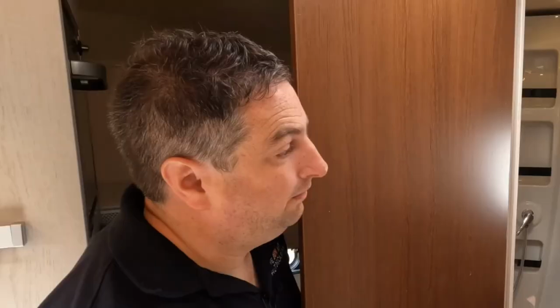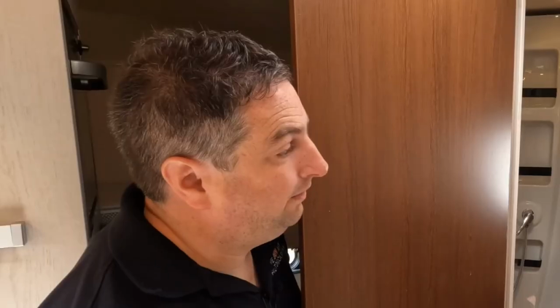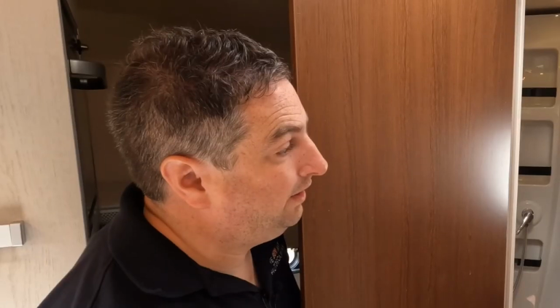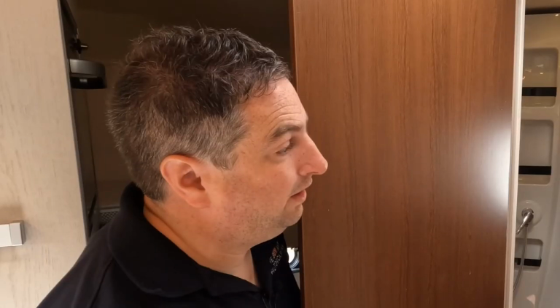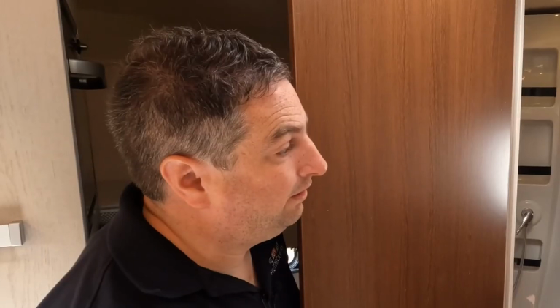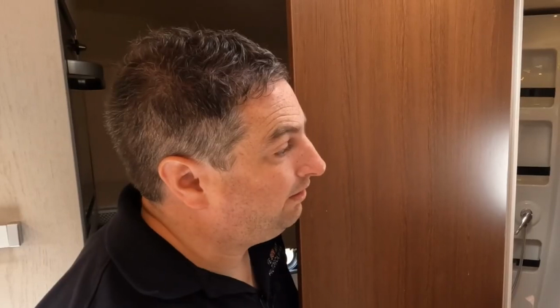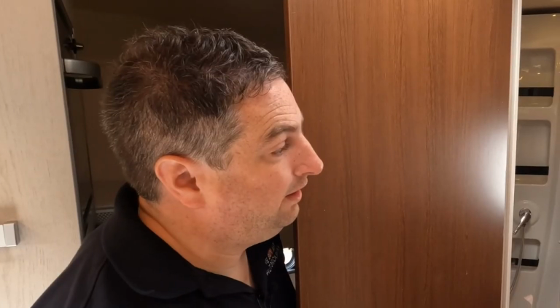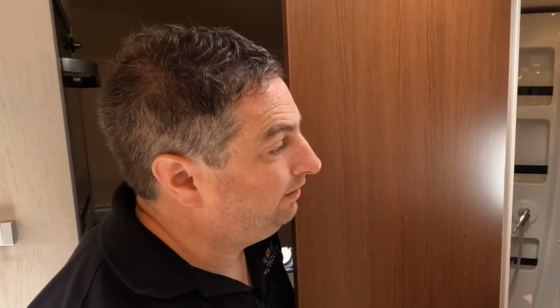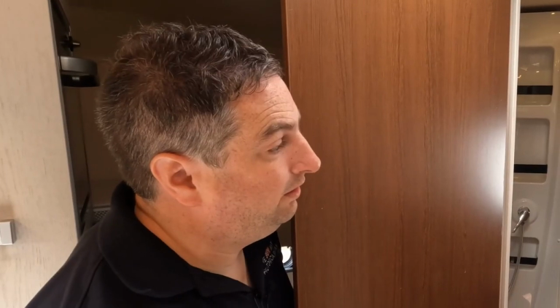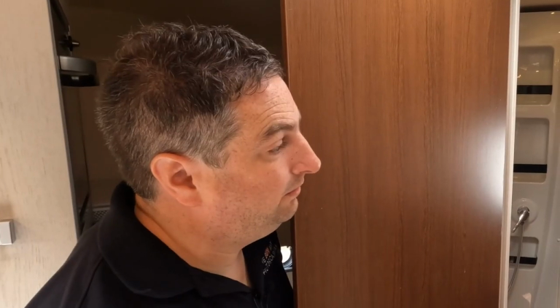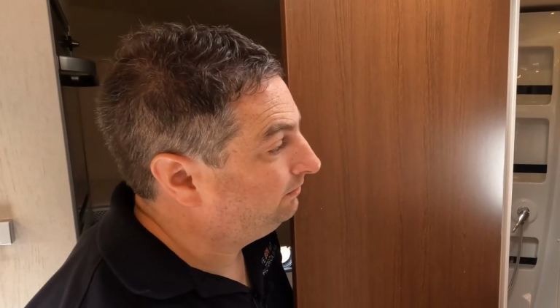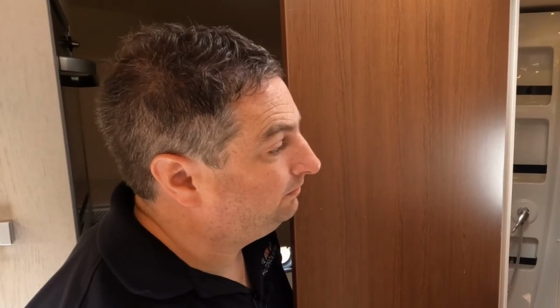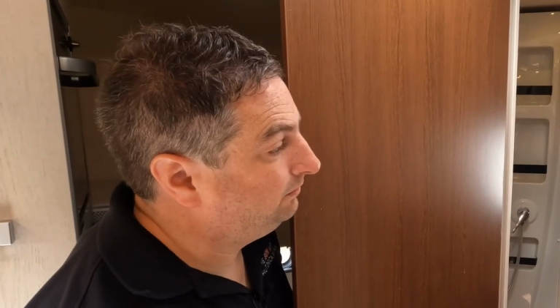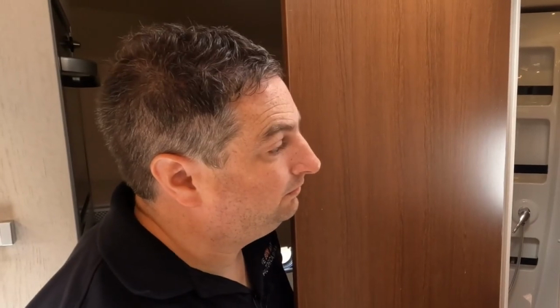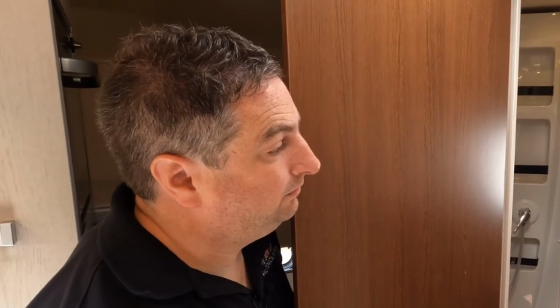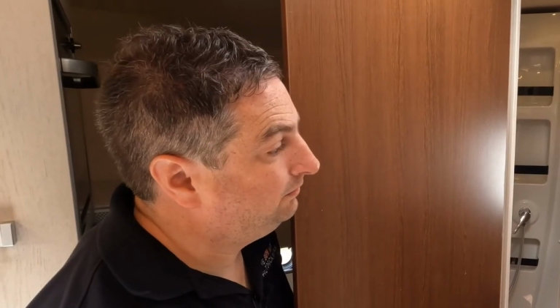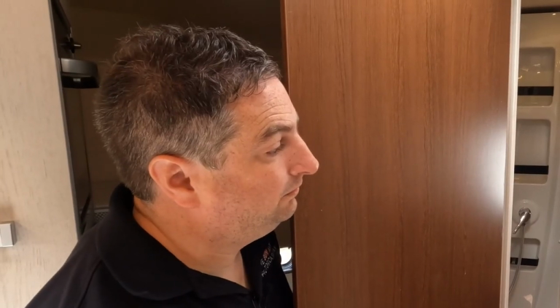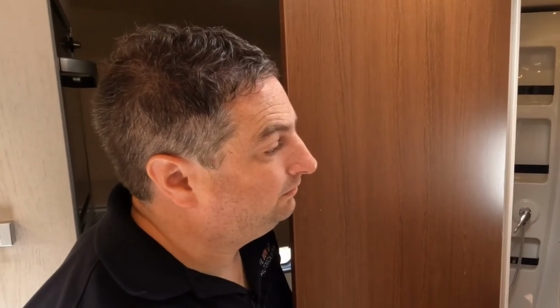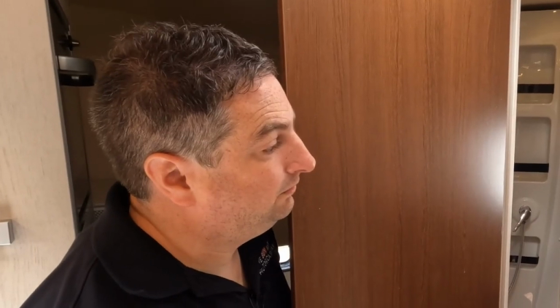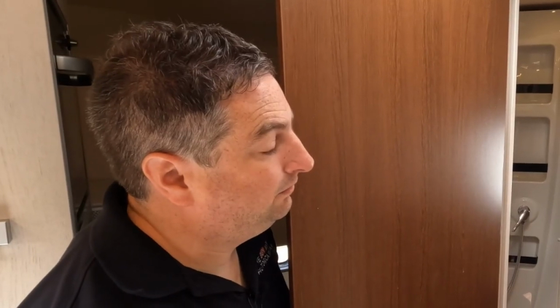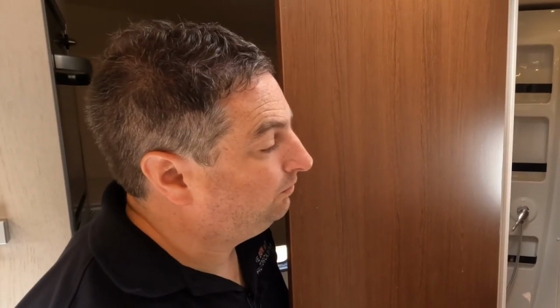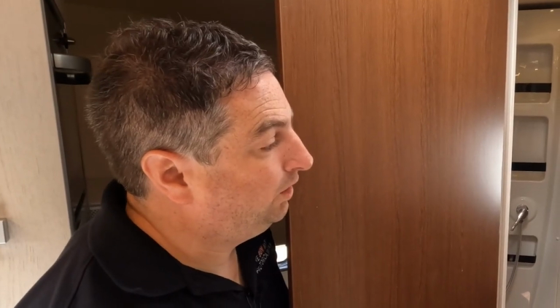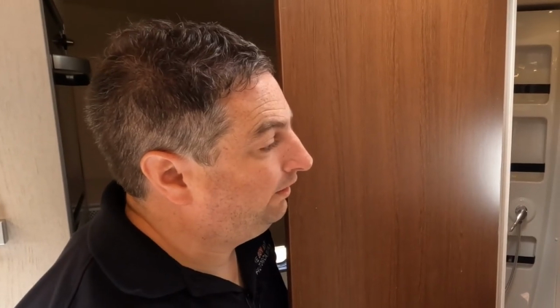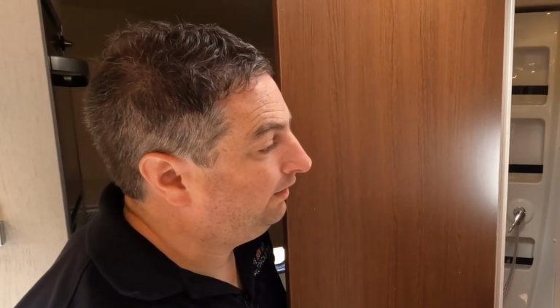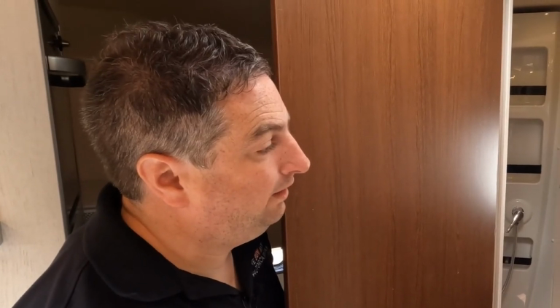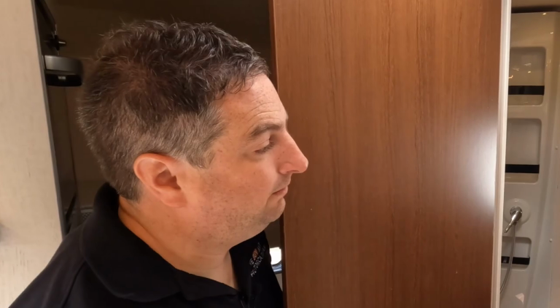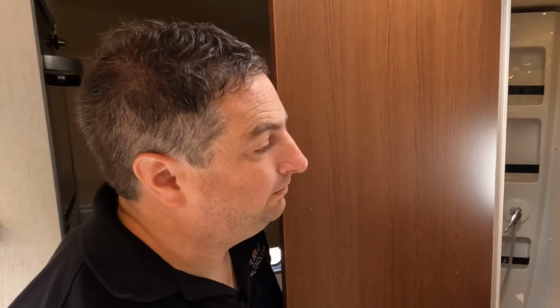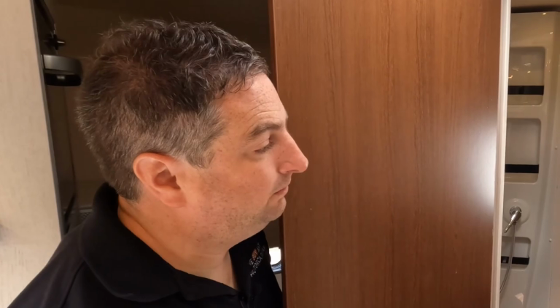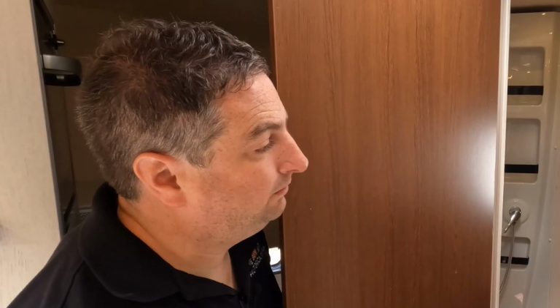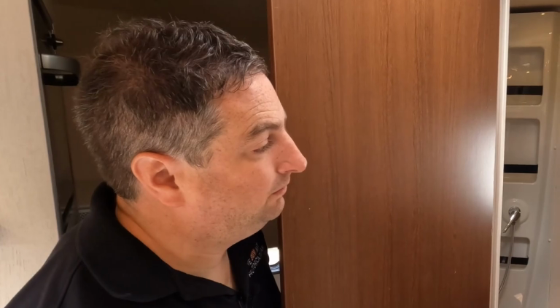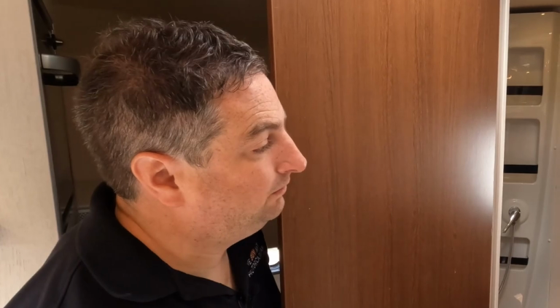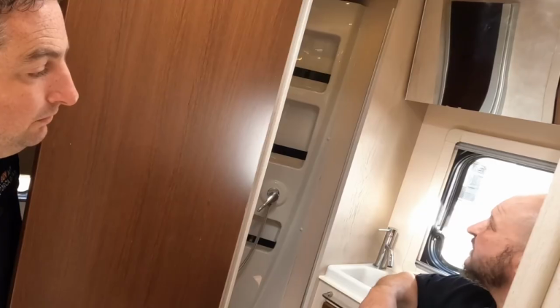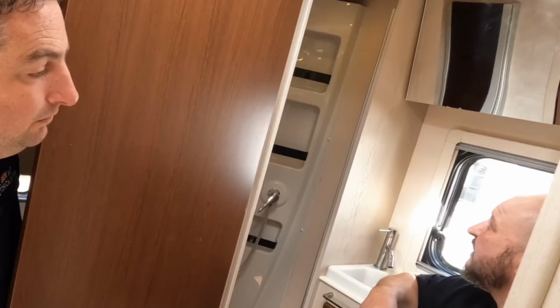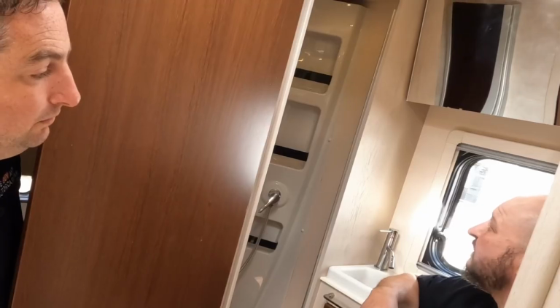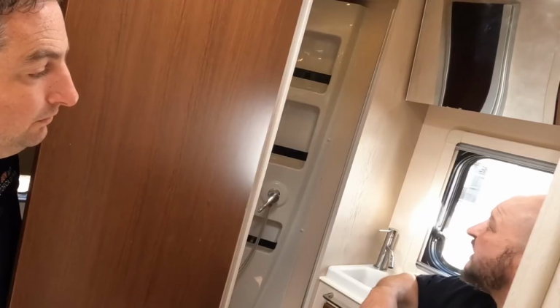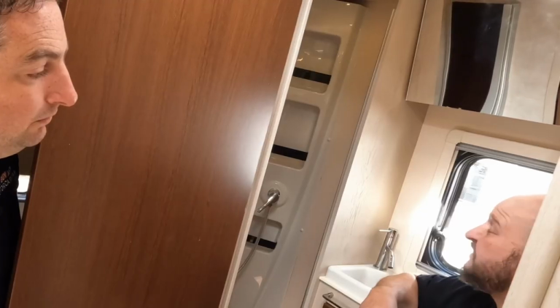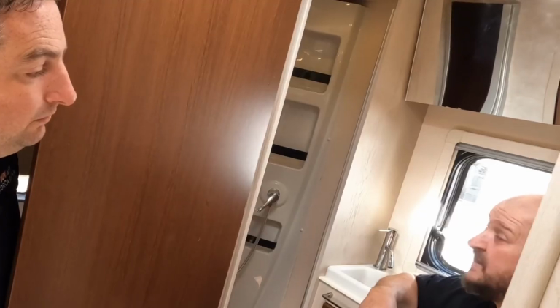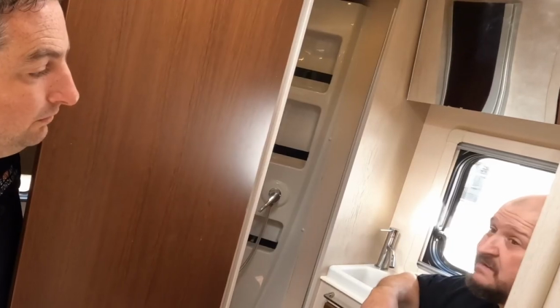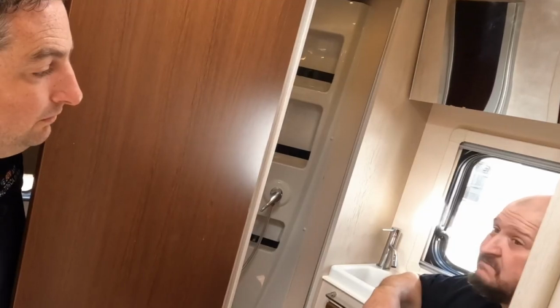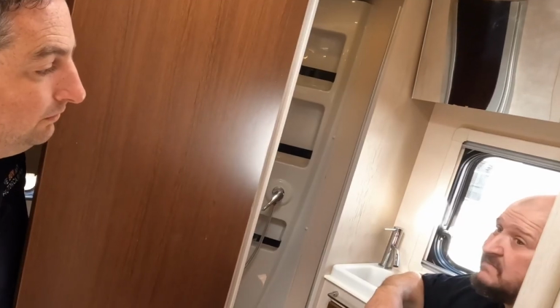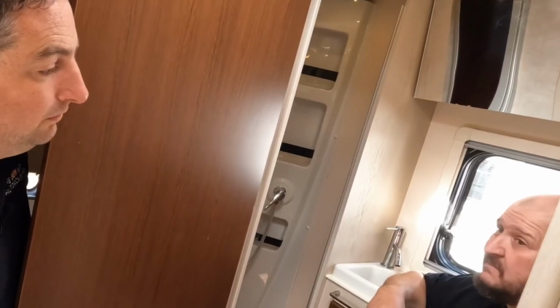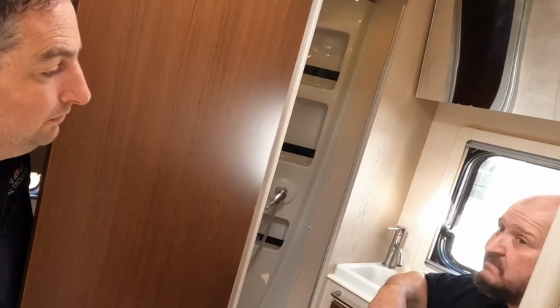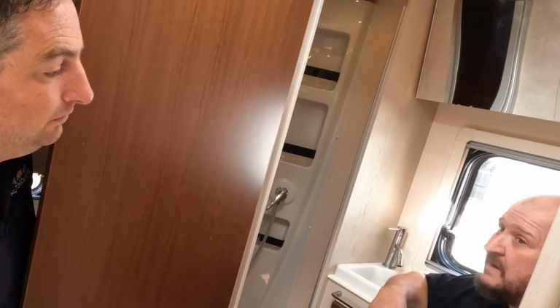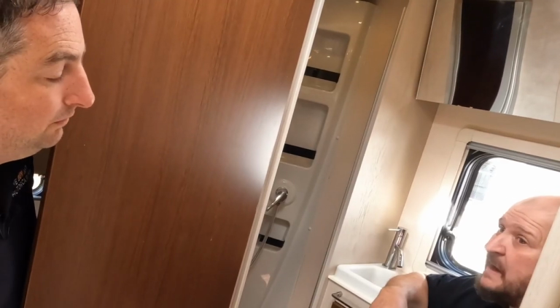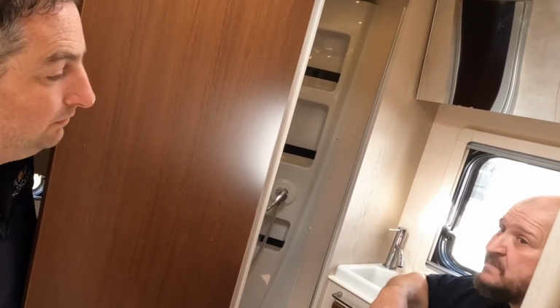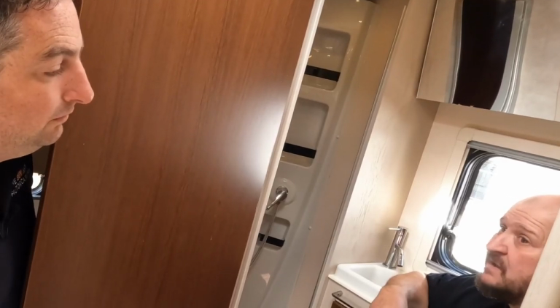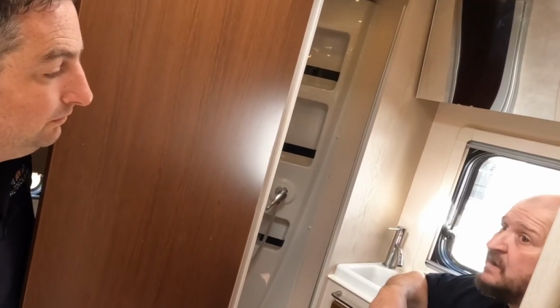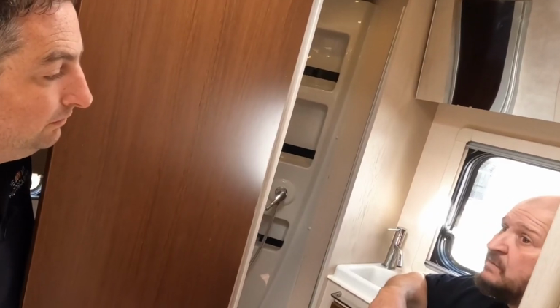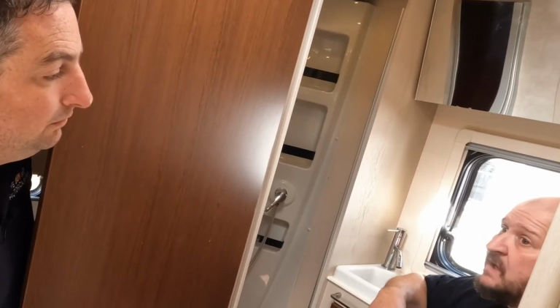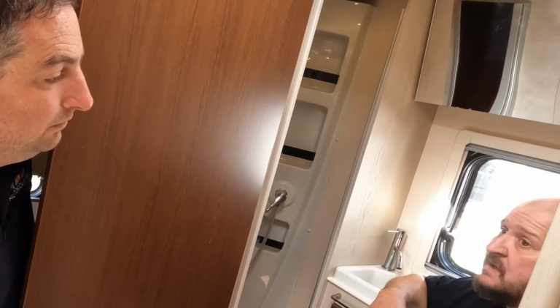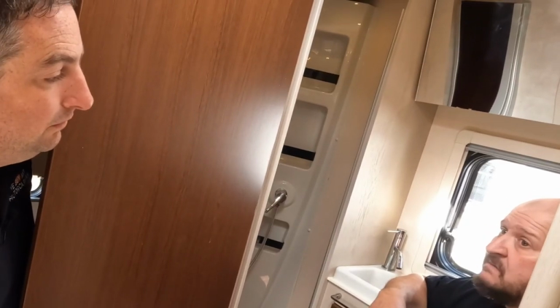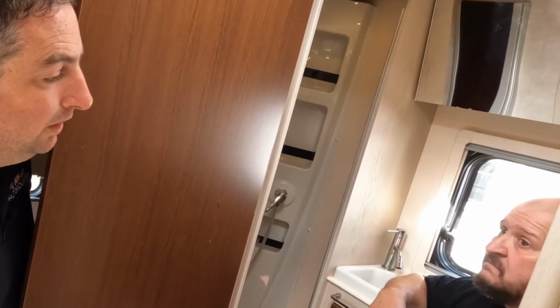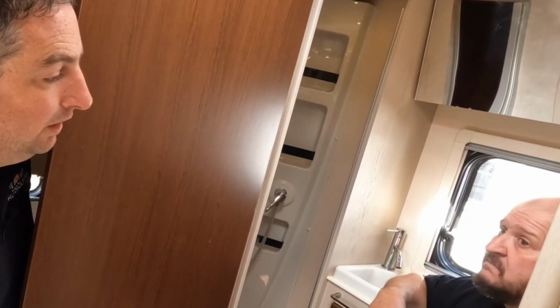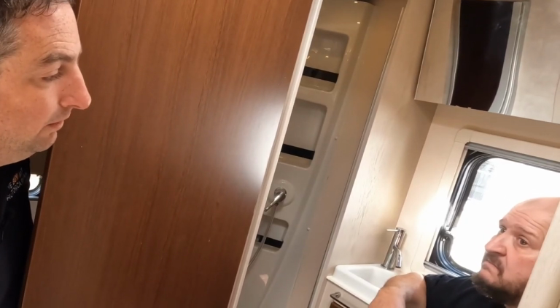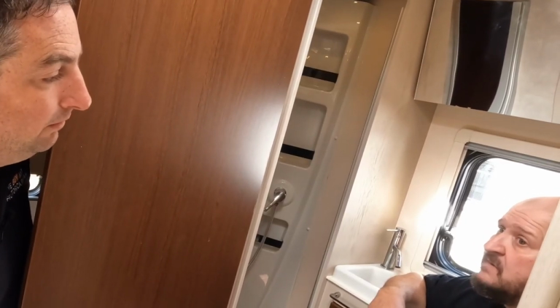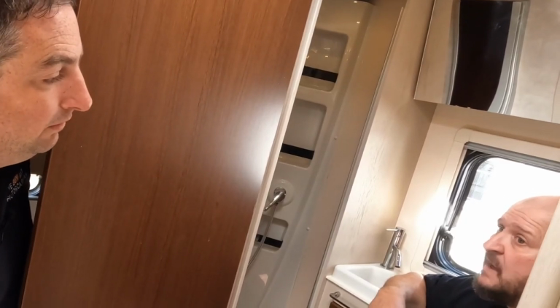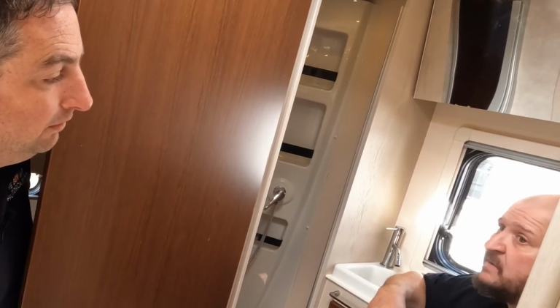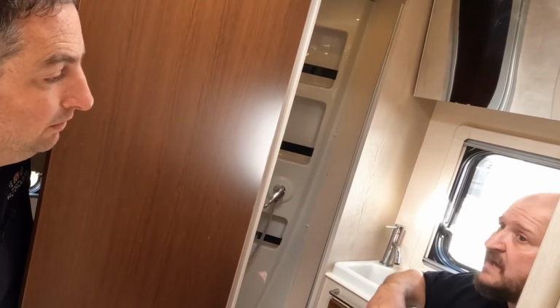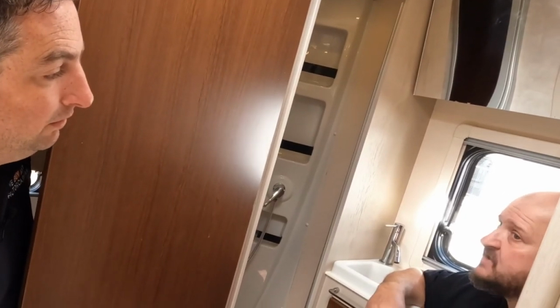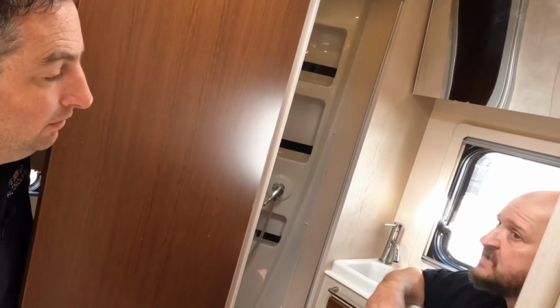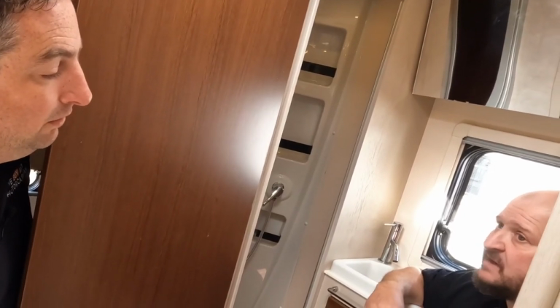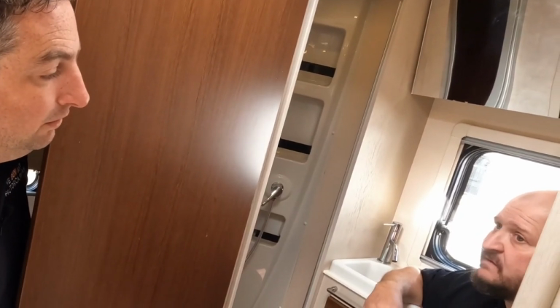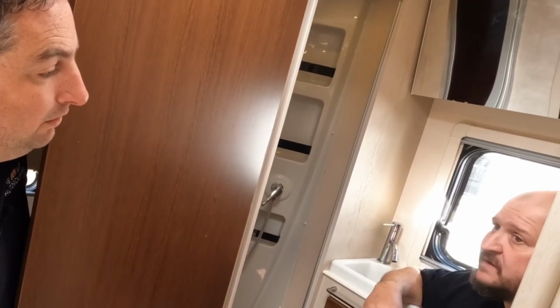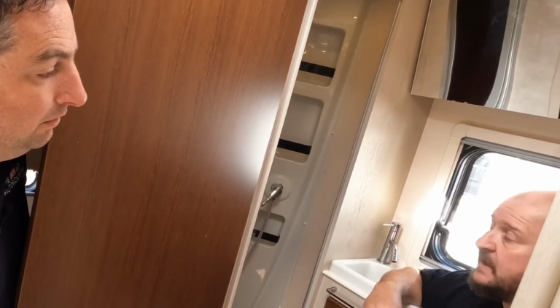59 grand — worth it? I think absolutely, yeah, without a shadow of a doubt.